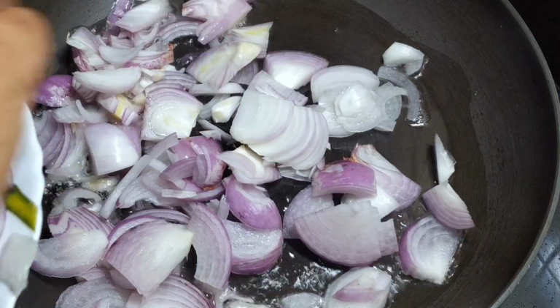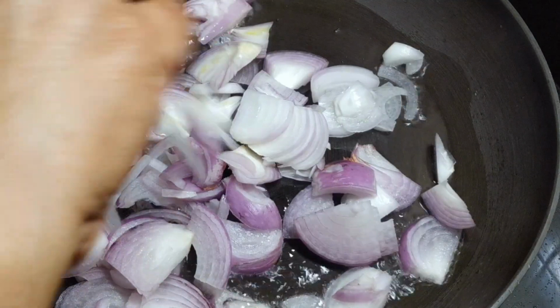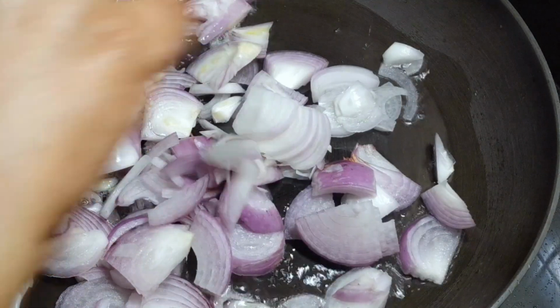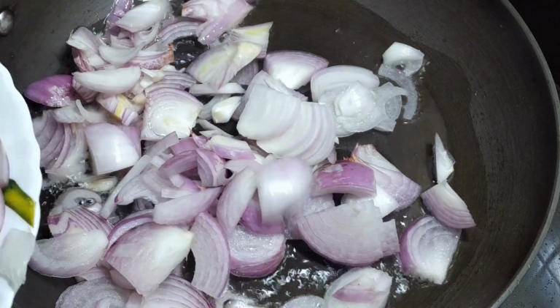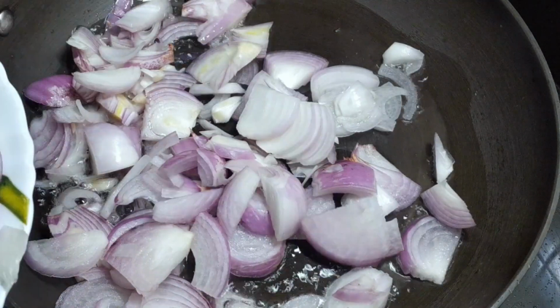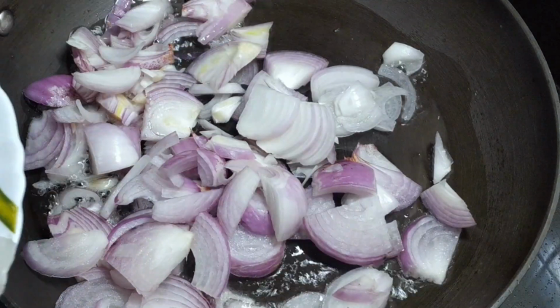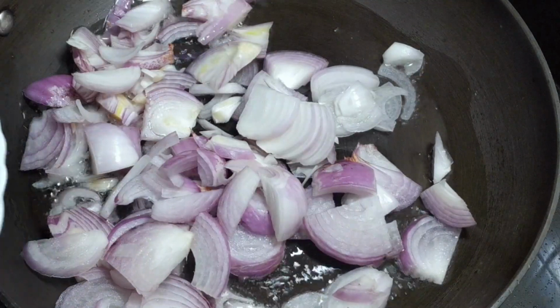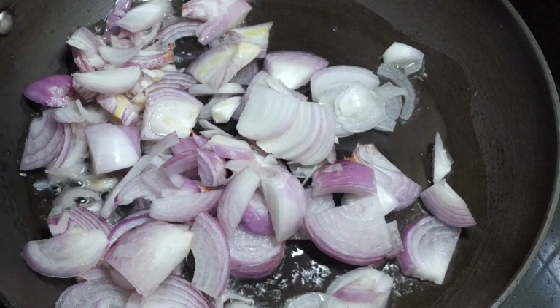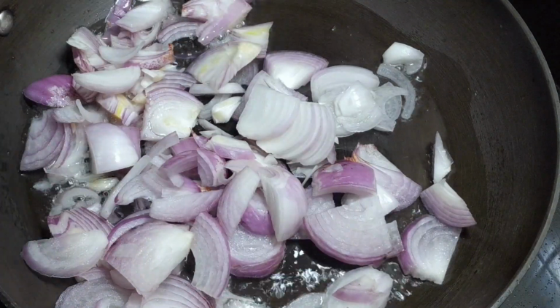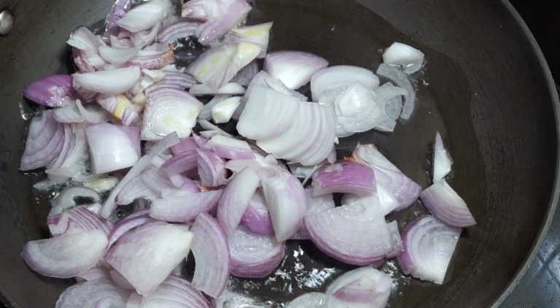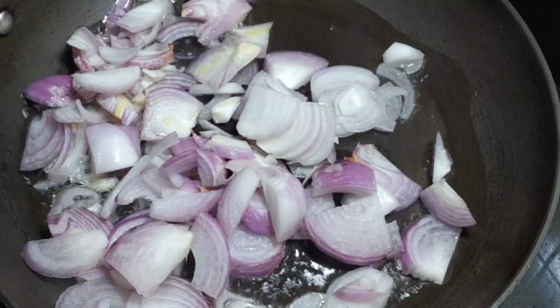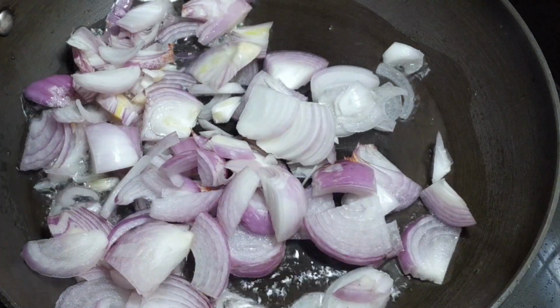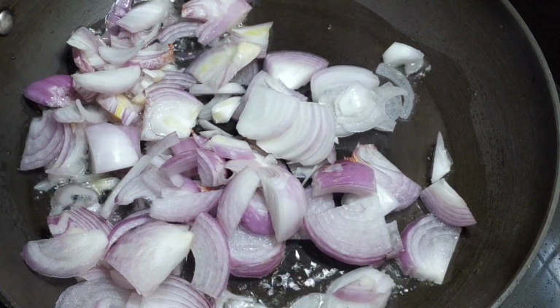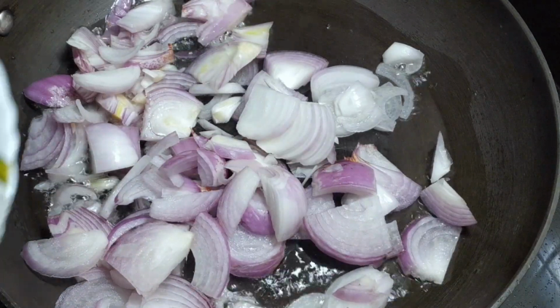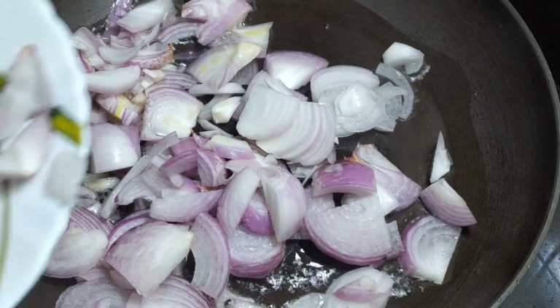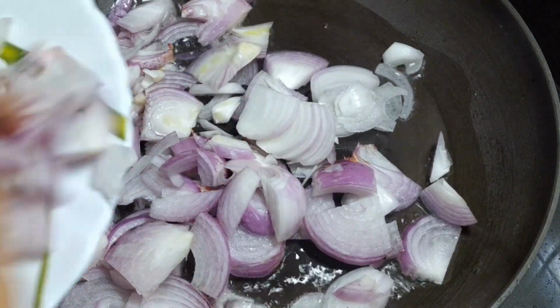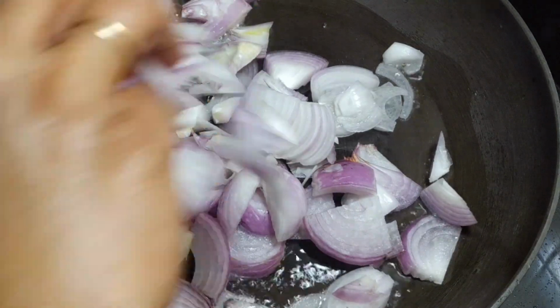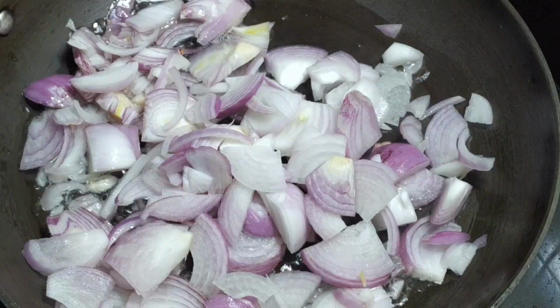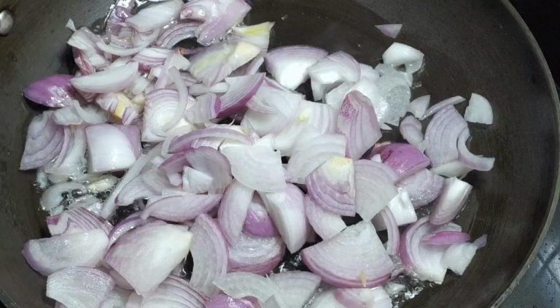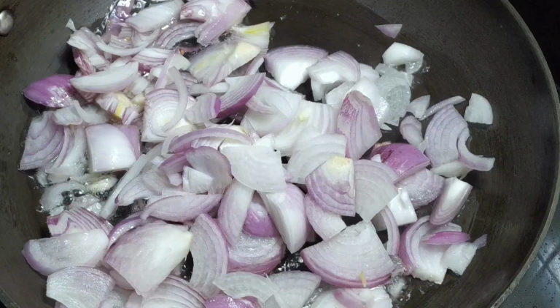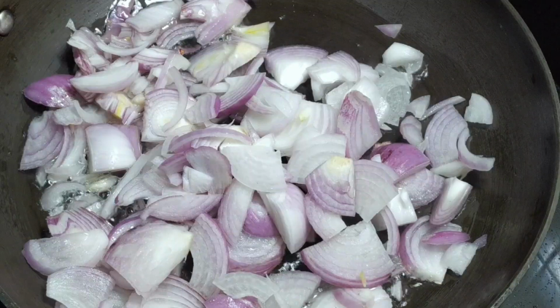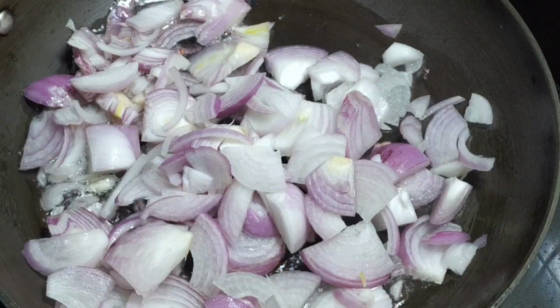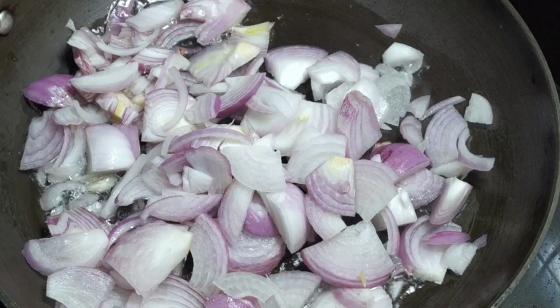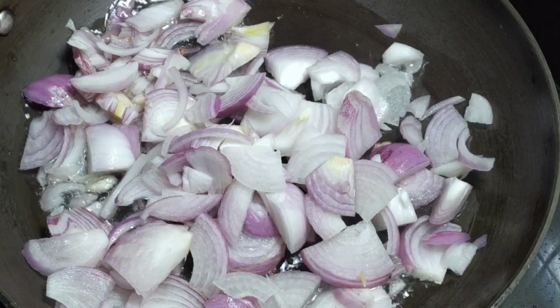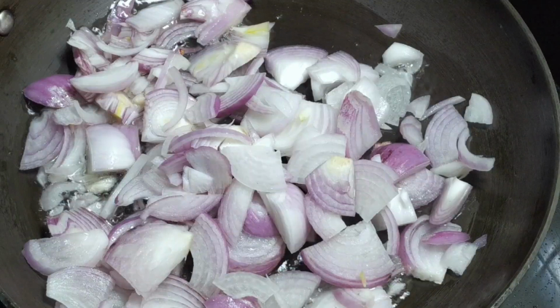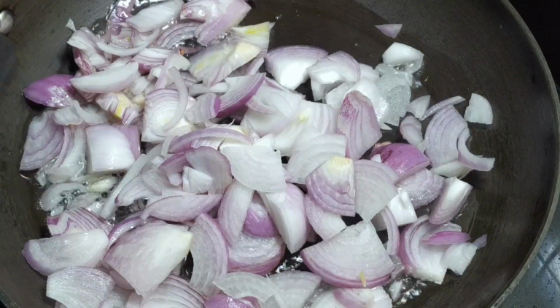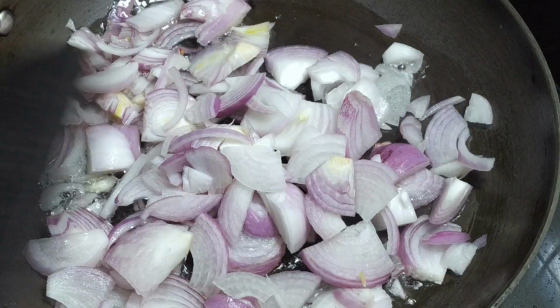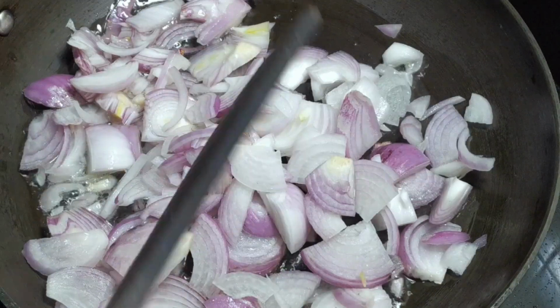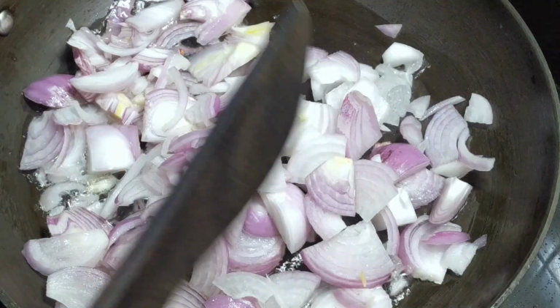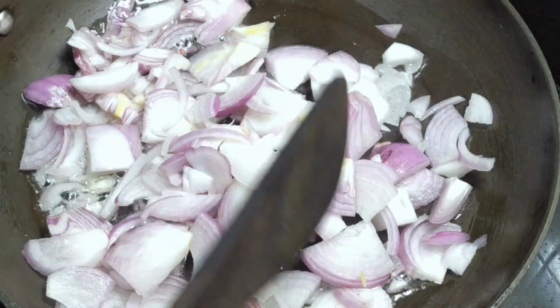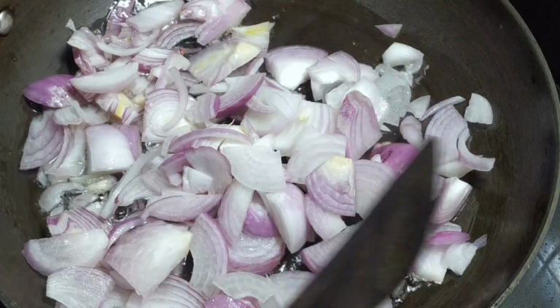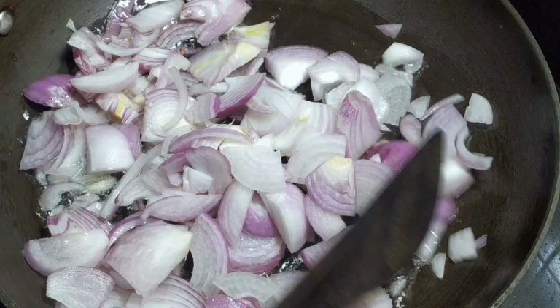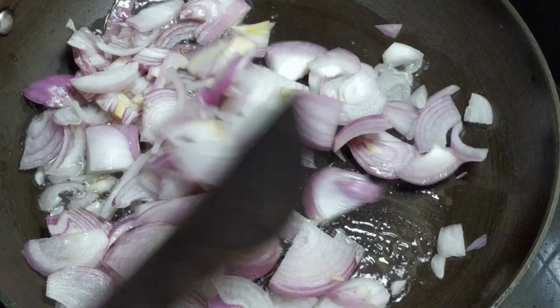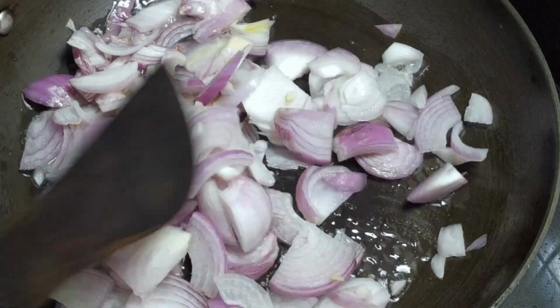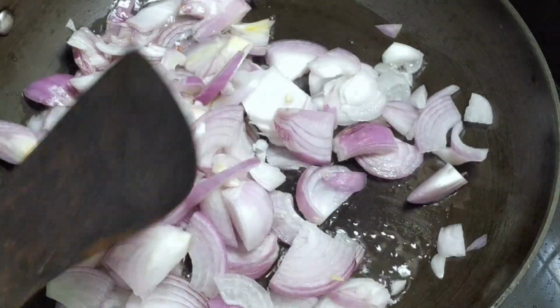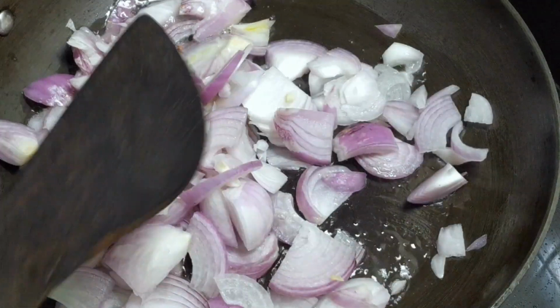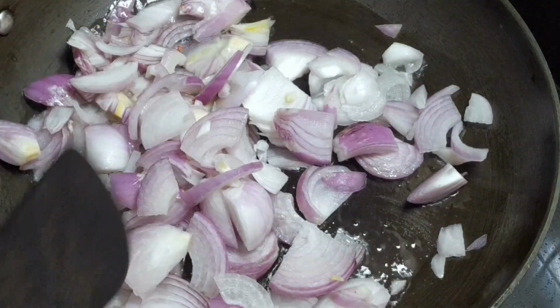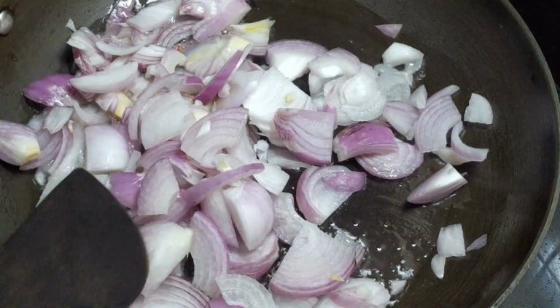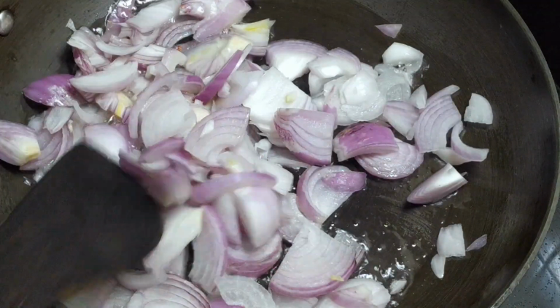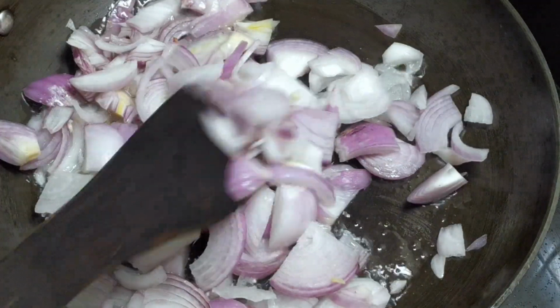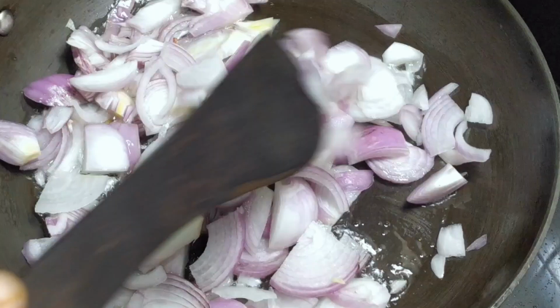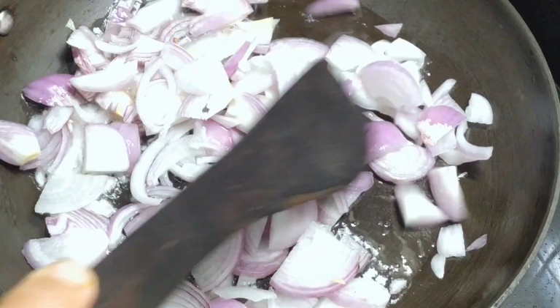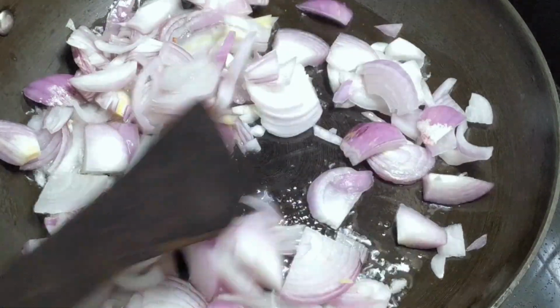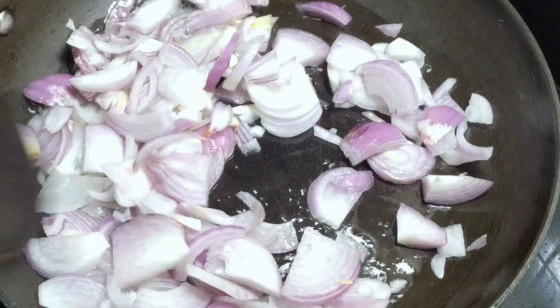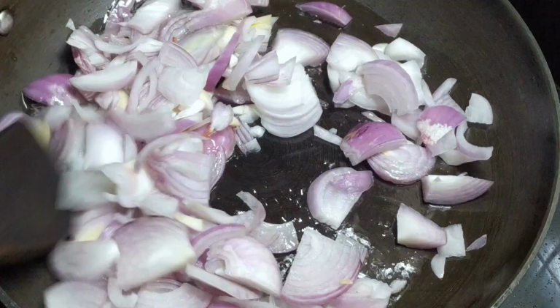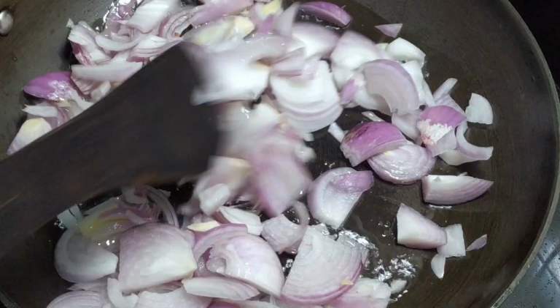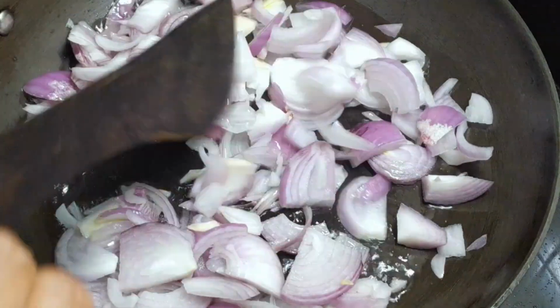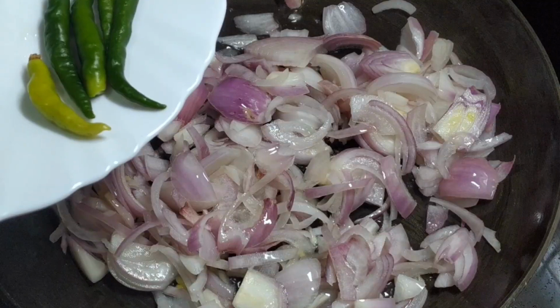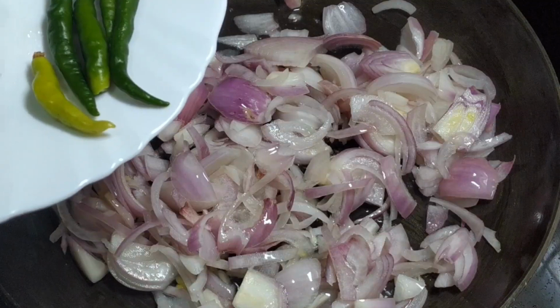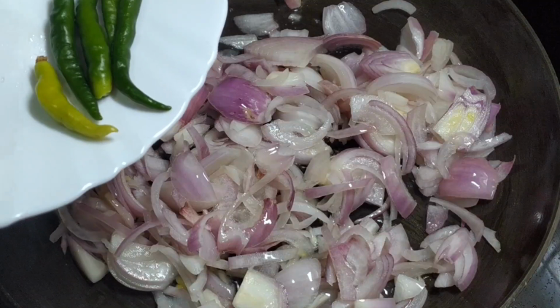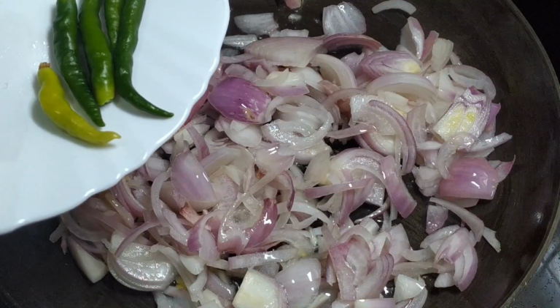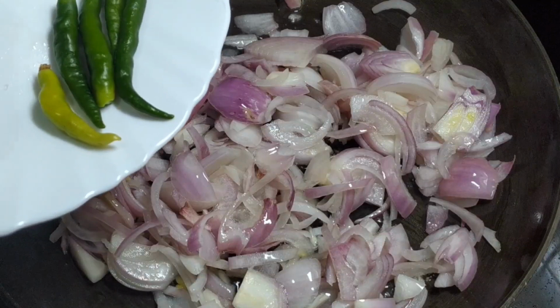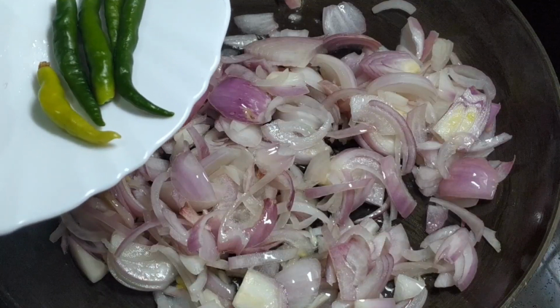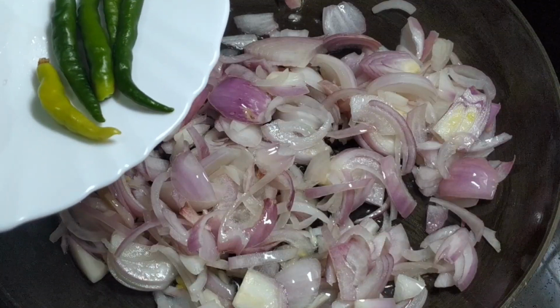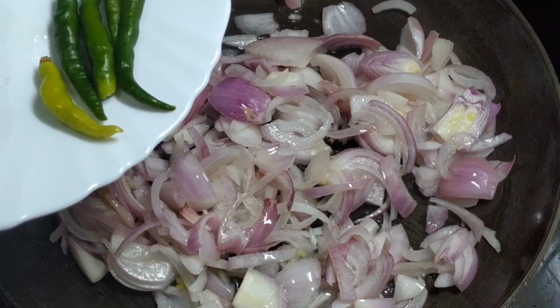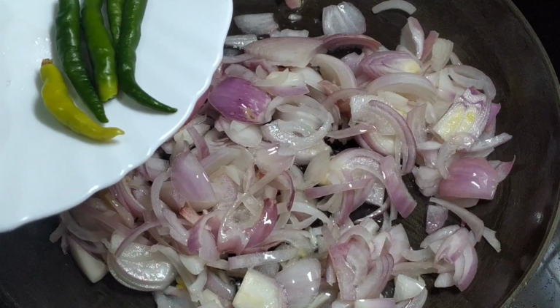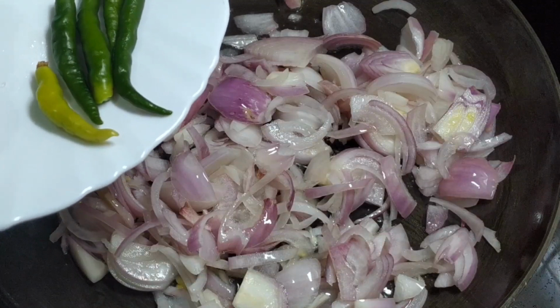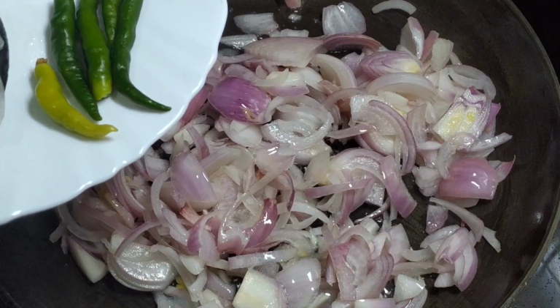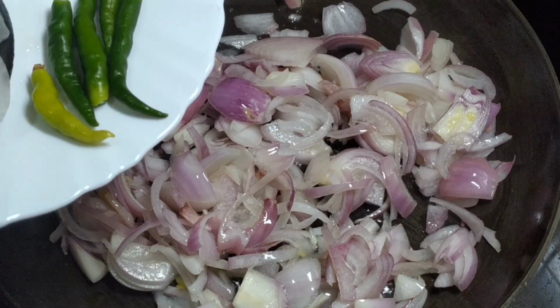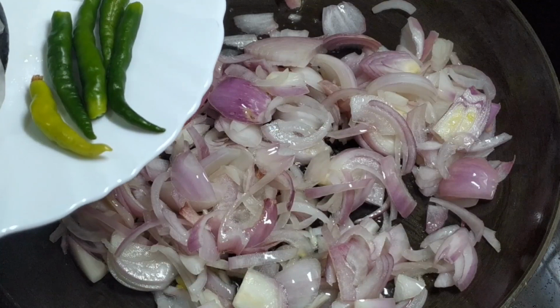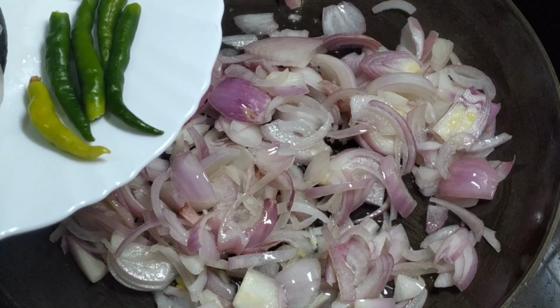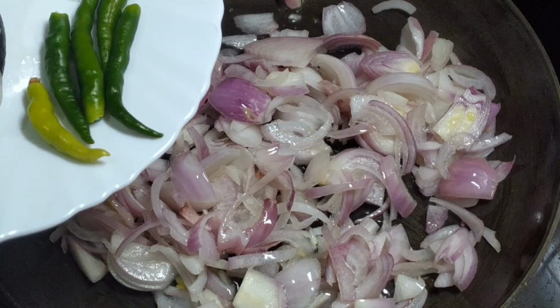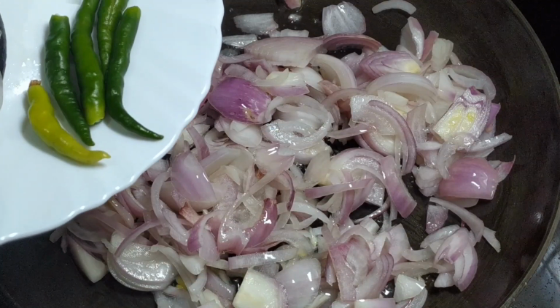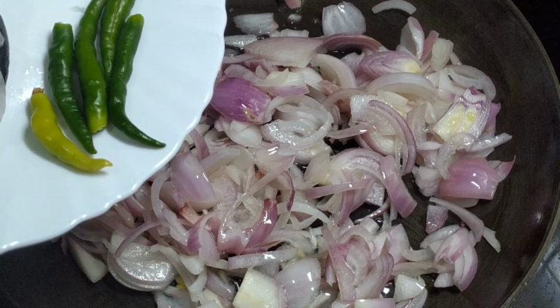Put the rice in a pot. The rice will be finished in the pot. Now add the rice in a pot.